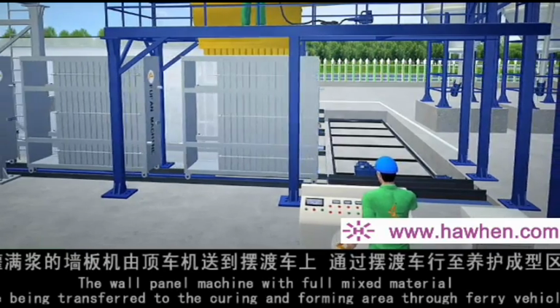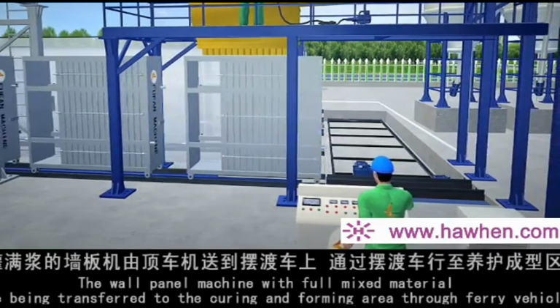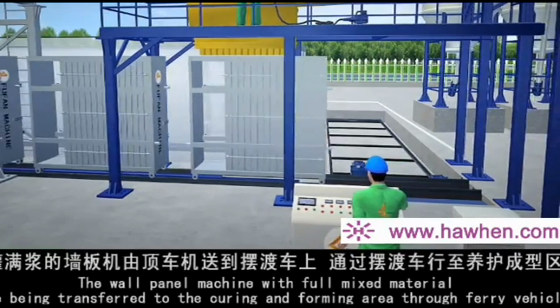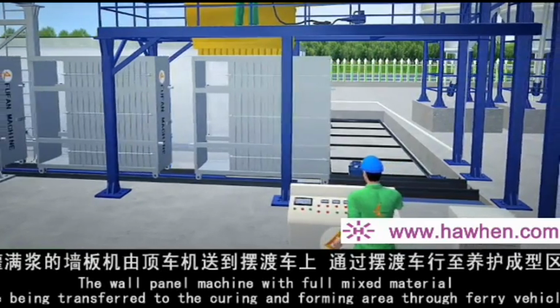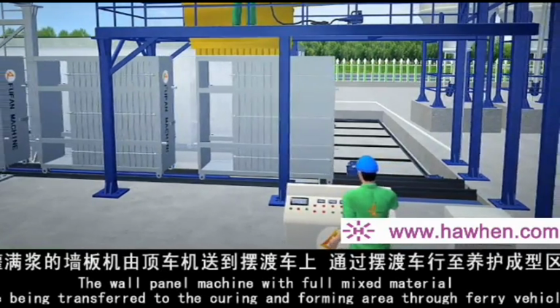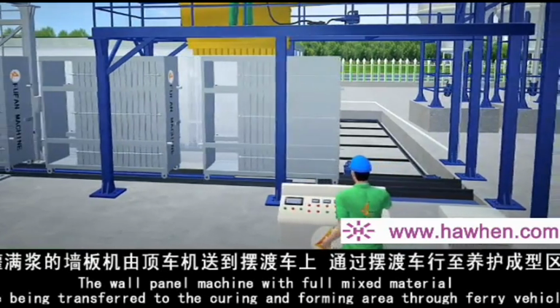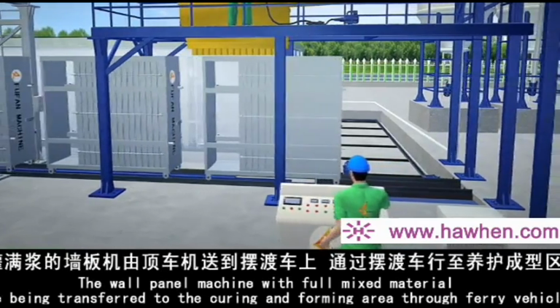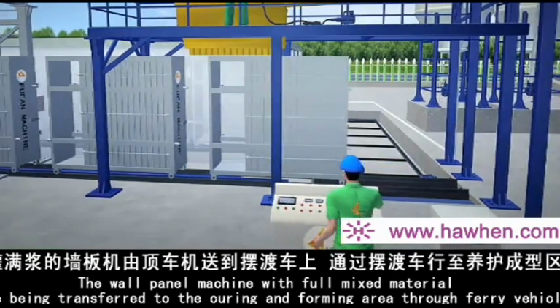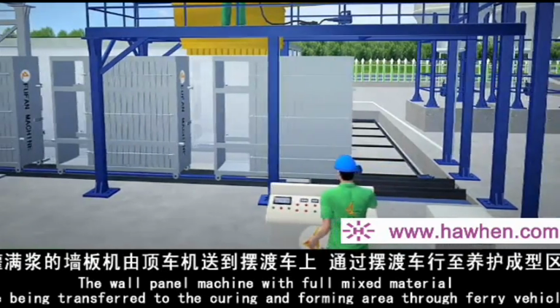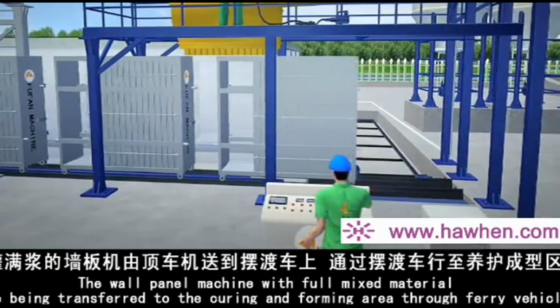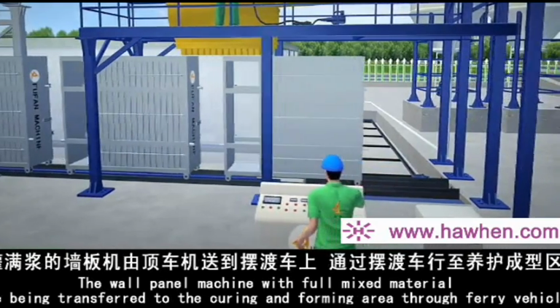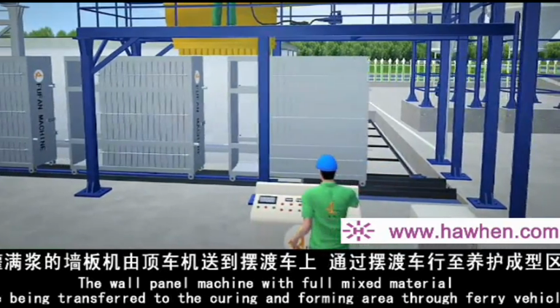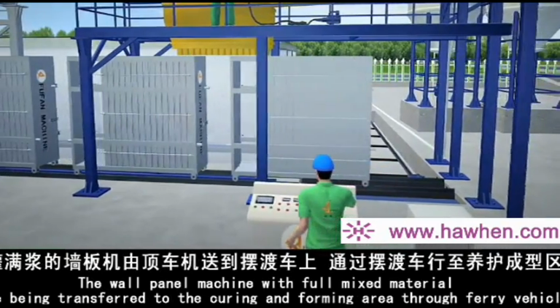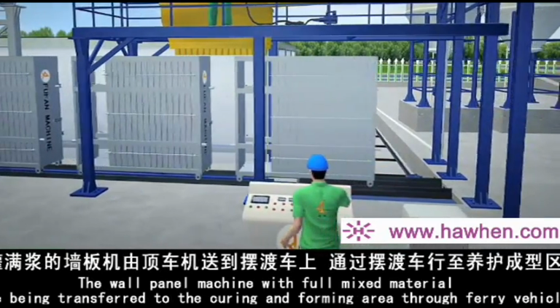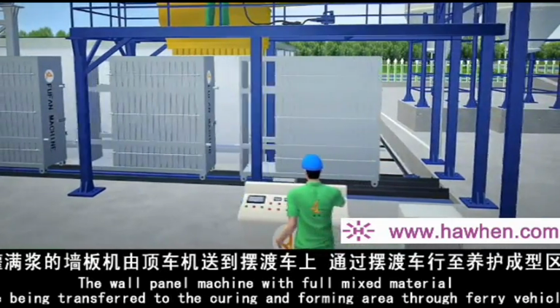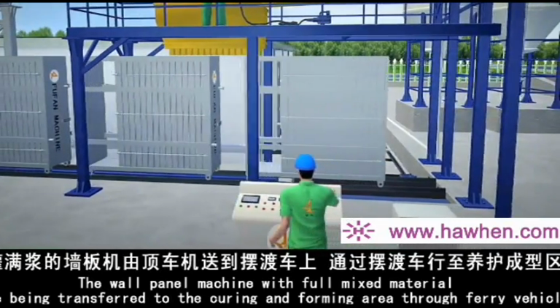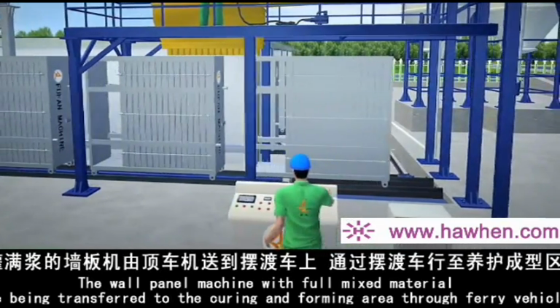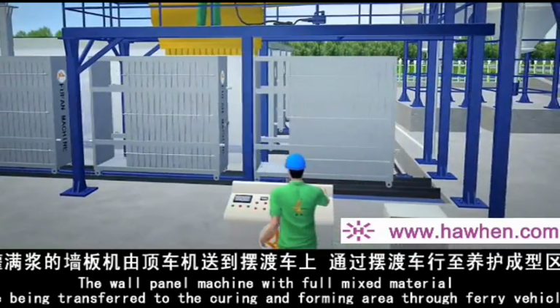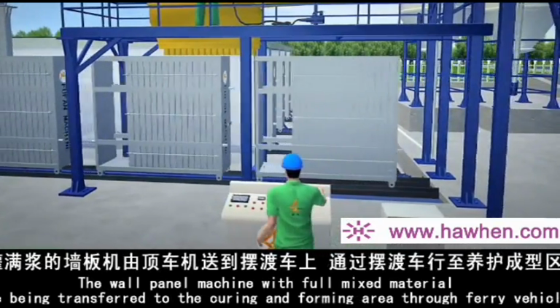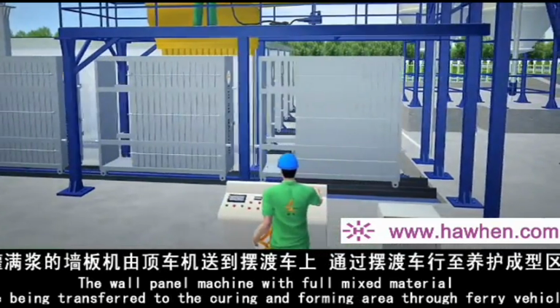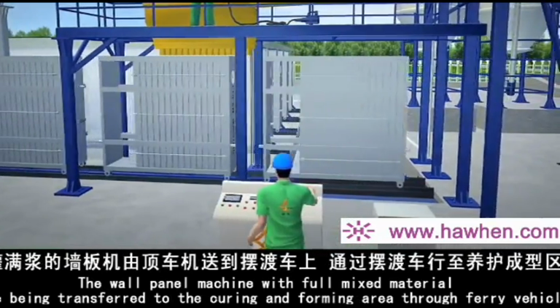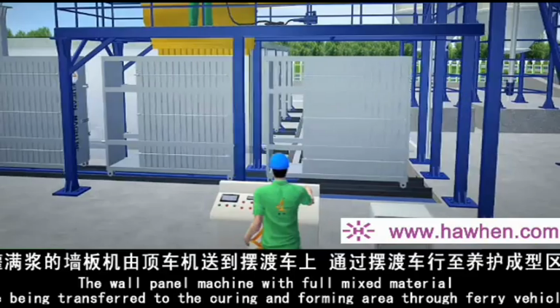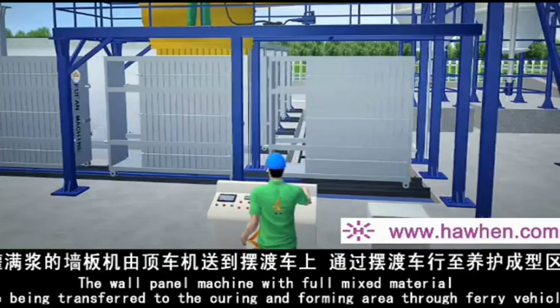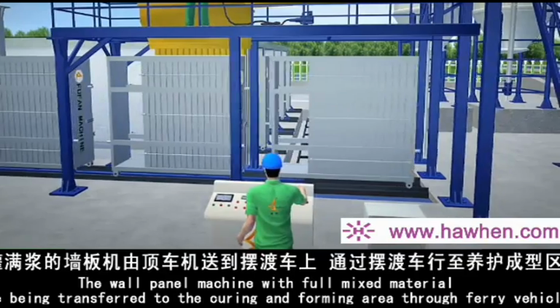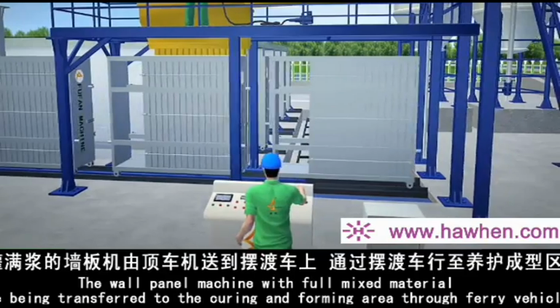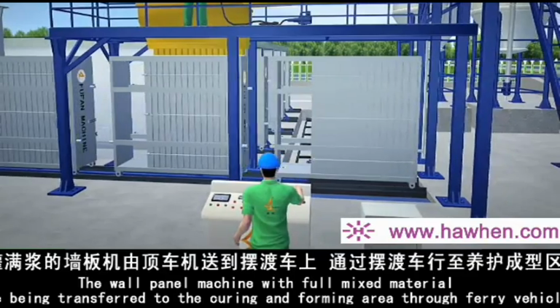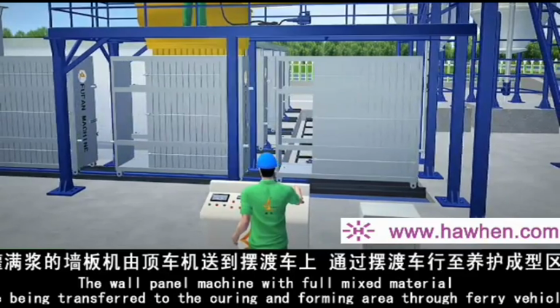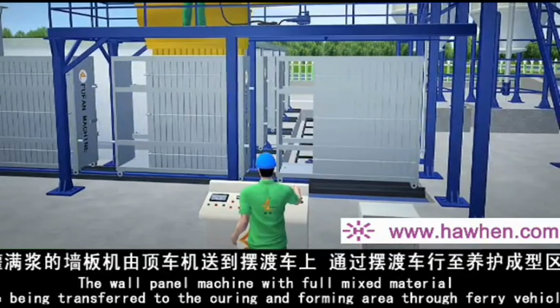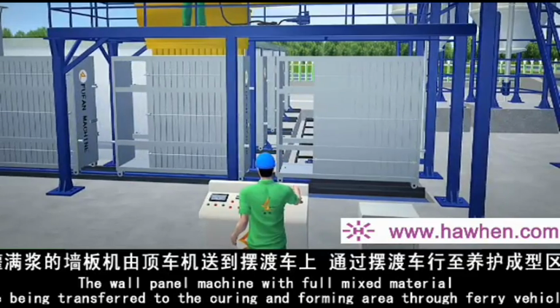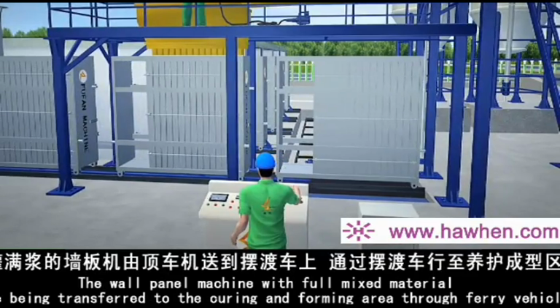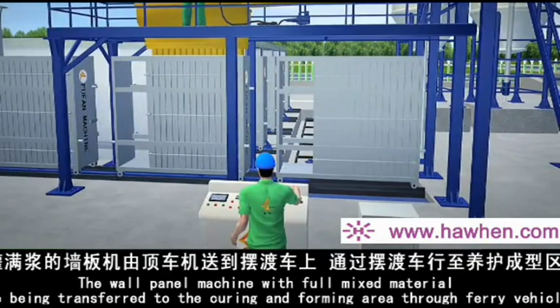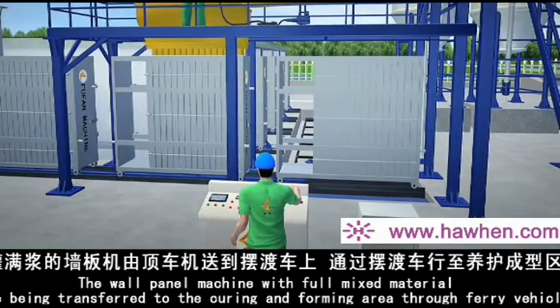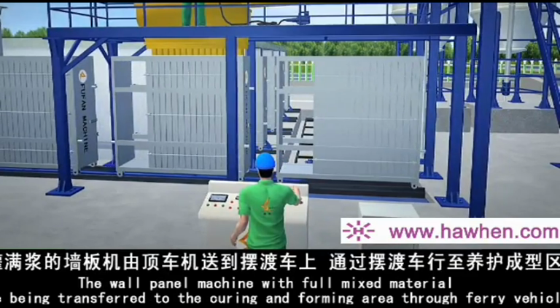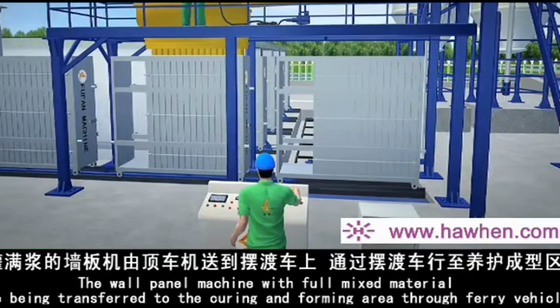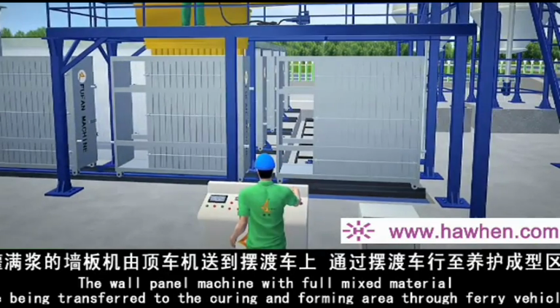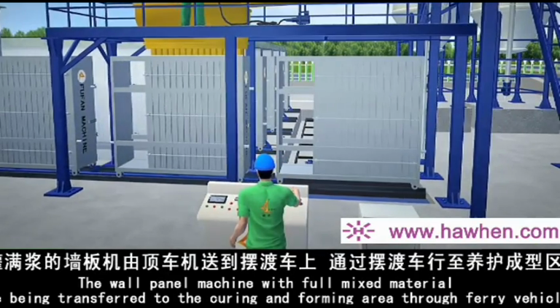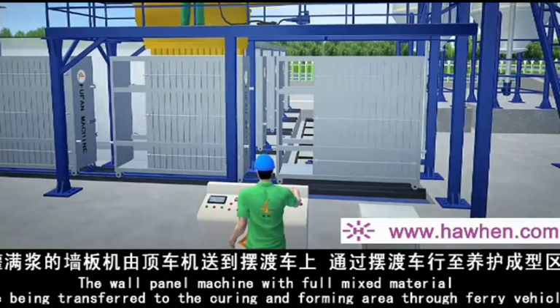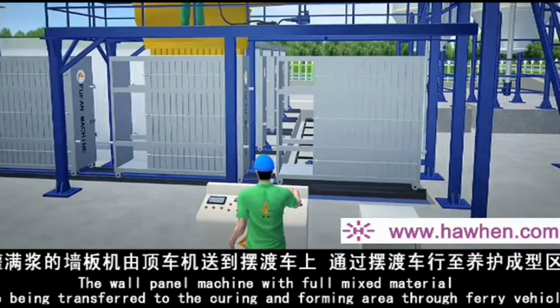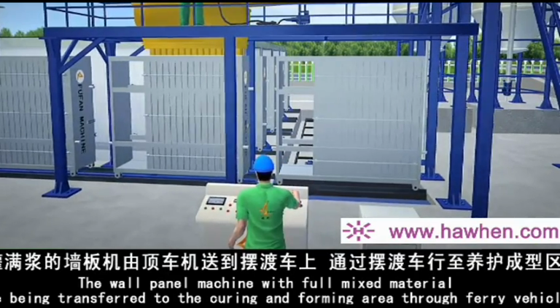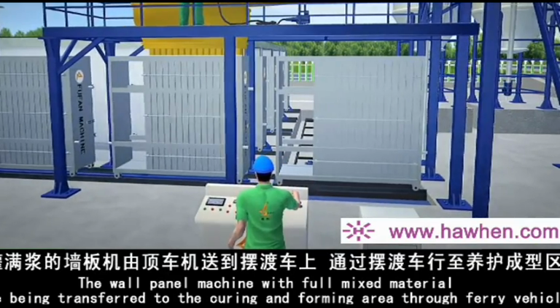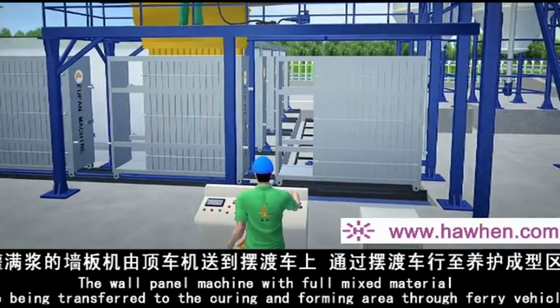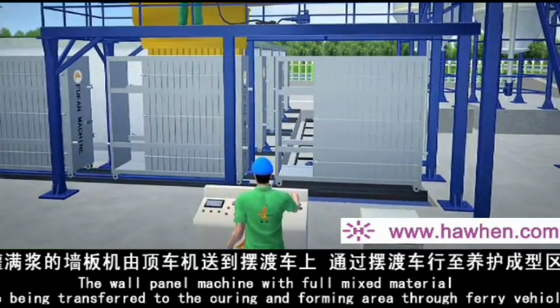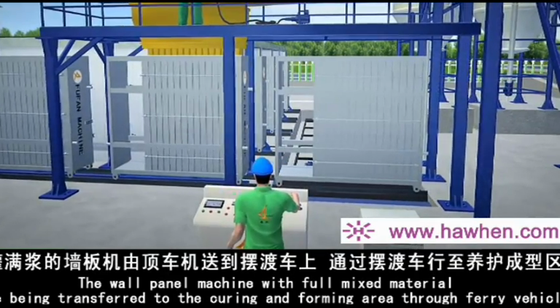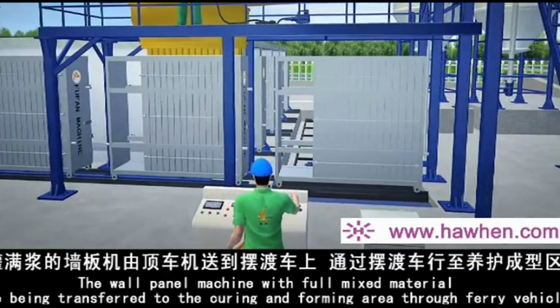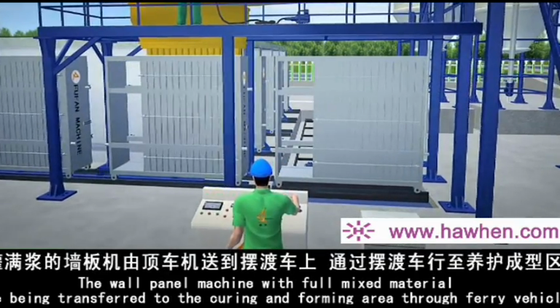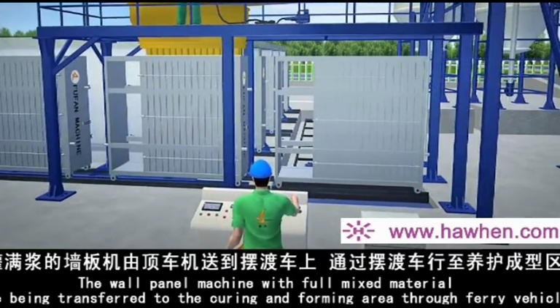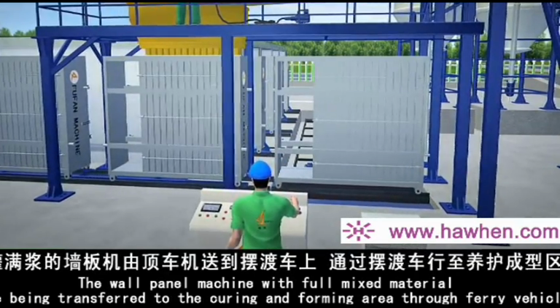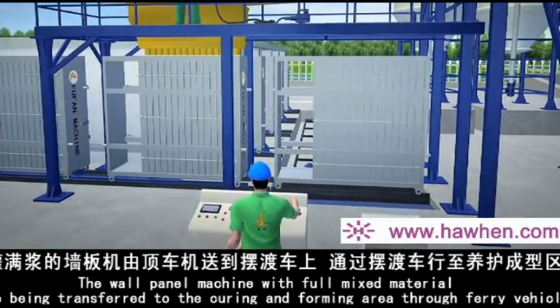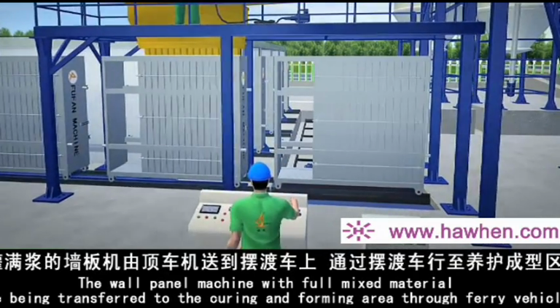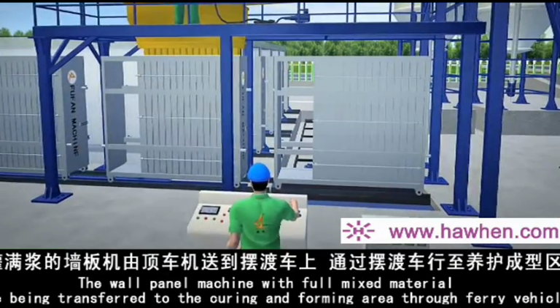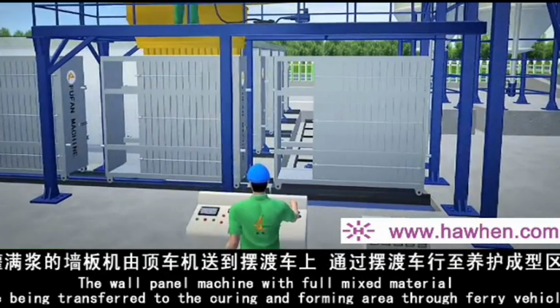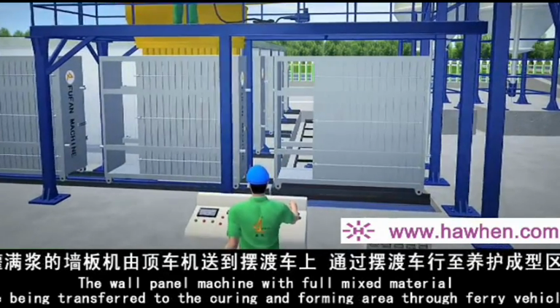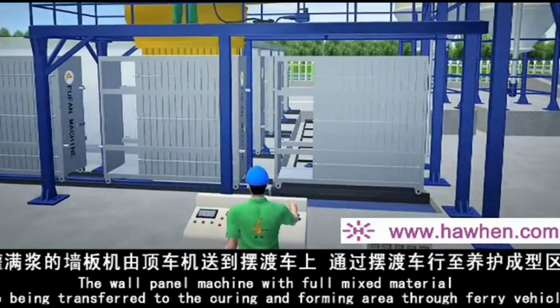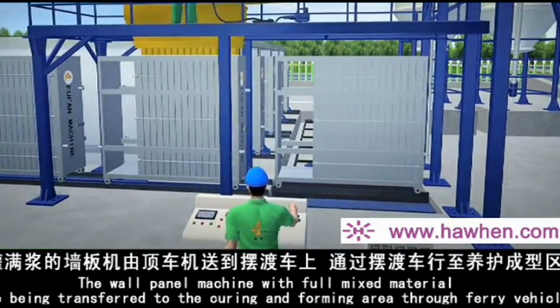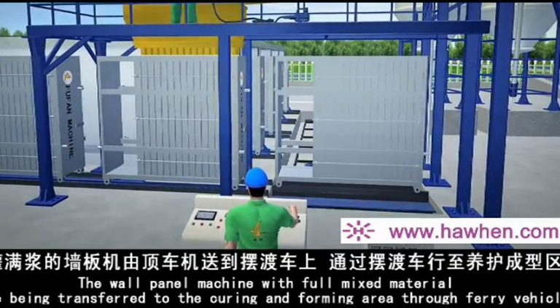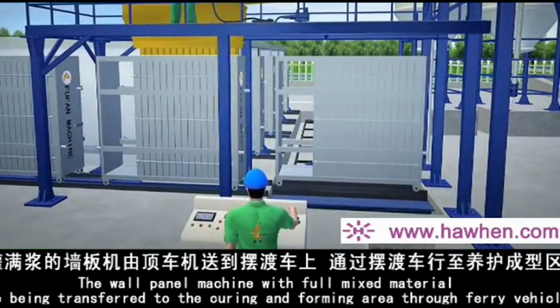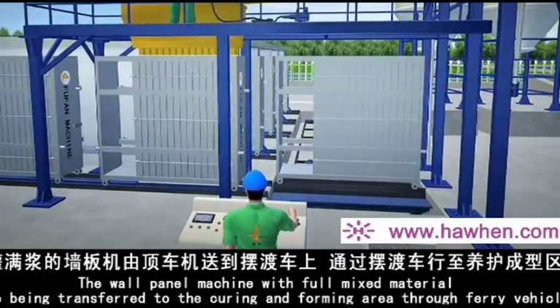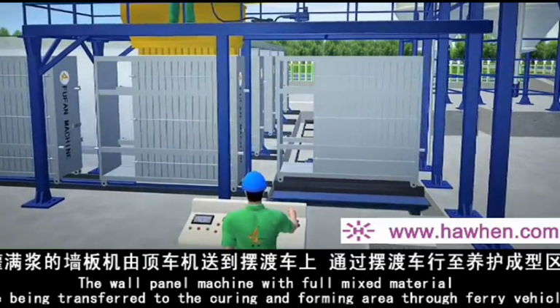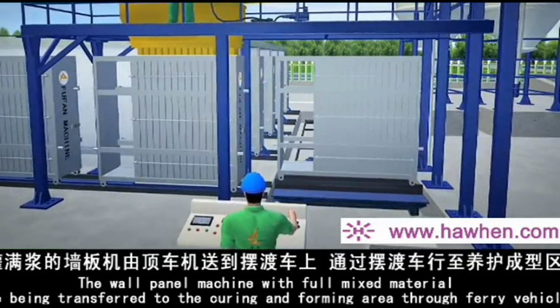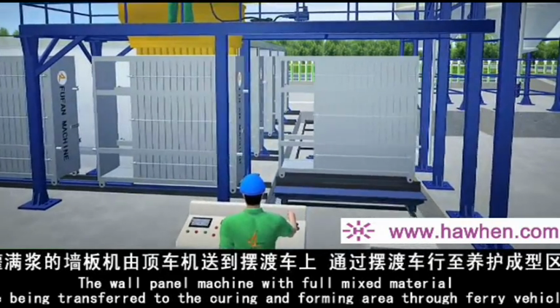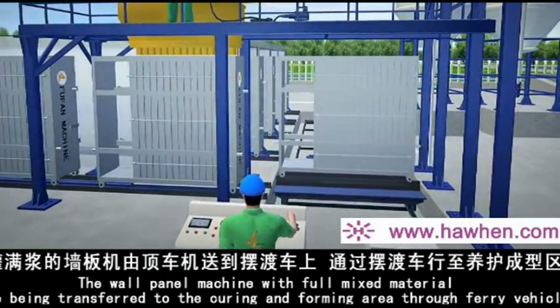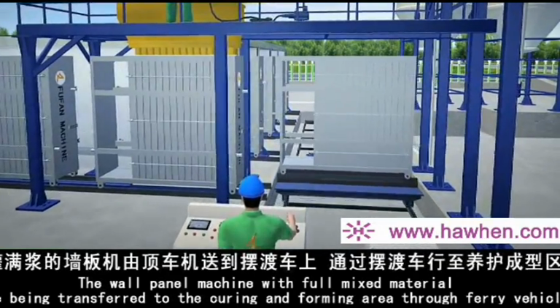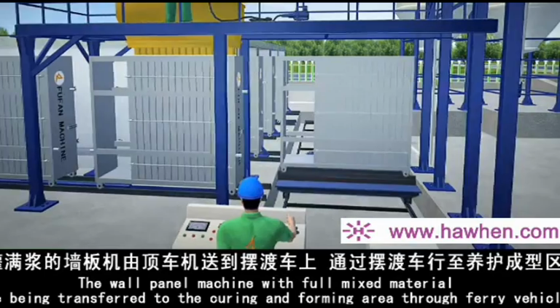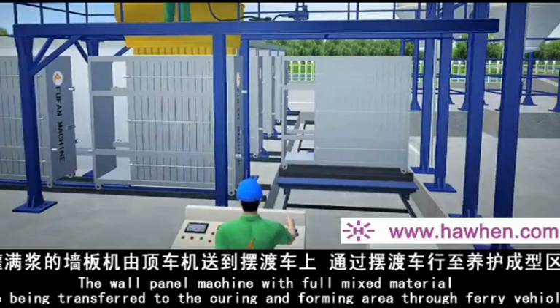After the wall panel machine is fully mixed, the materials are transferred to the curing and forming area through a ferry vehicle.